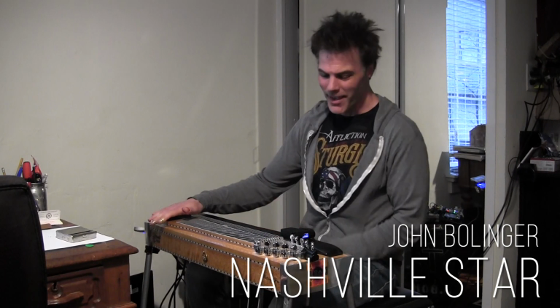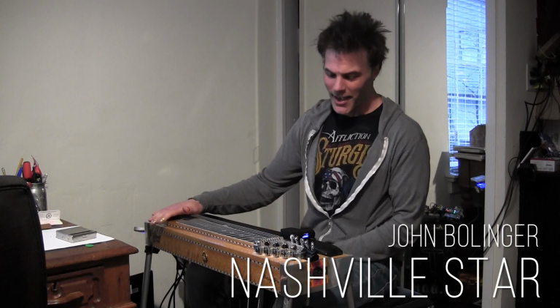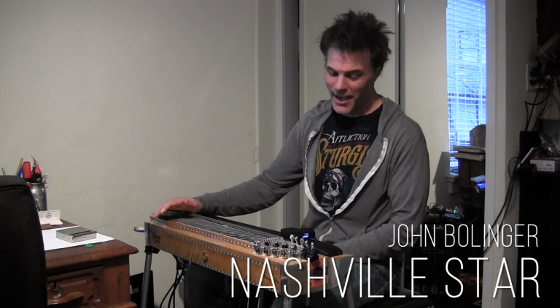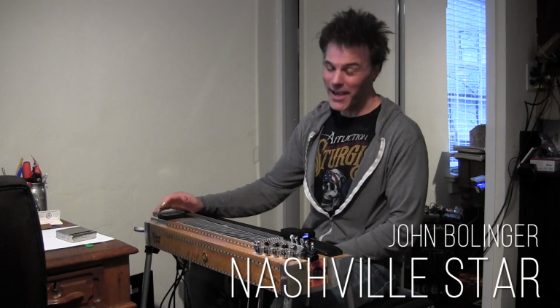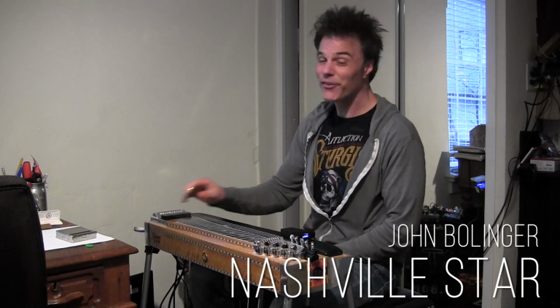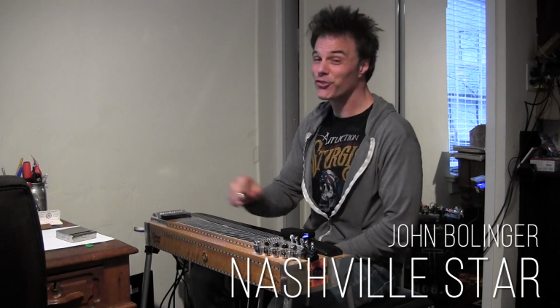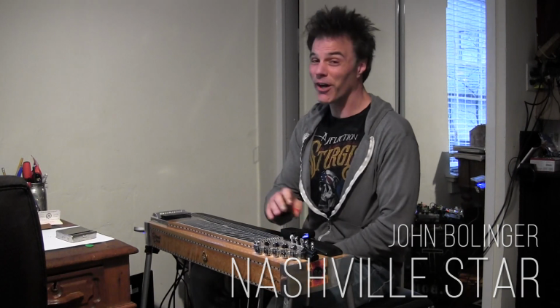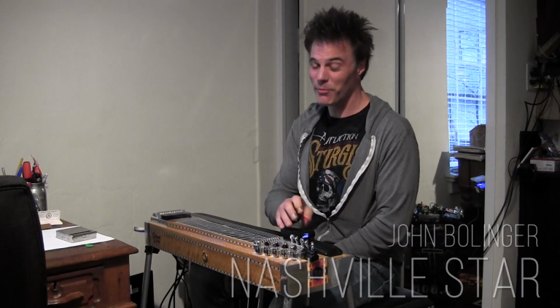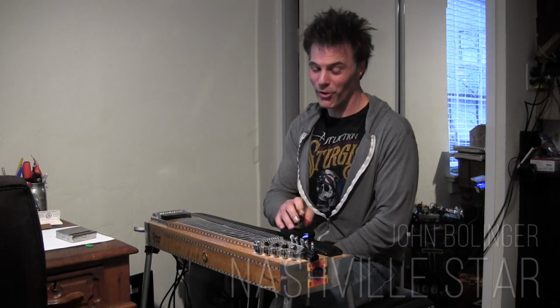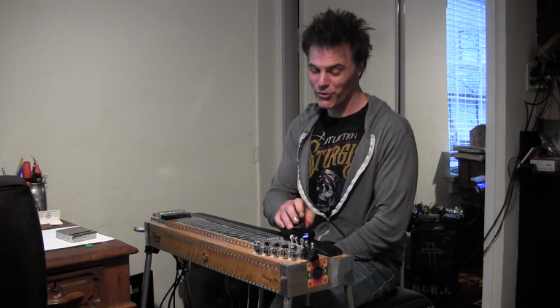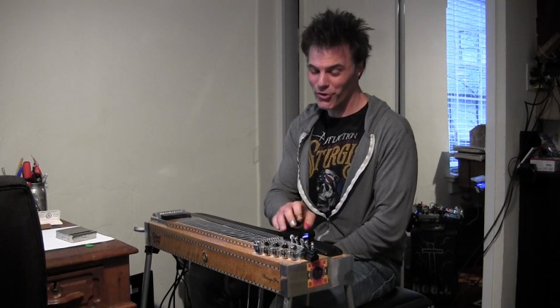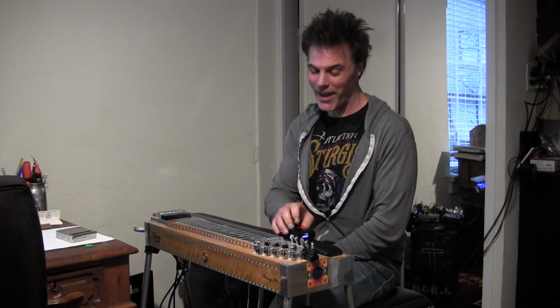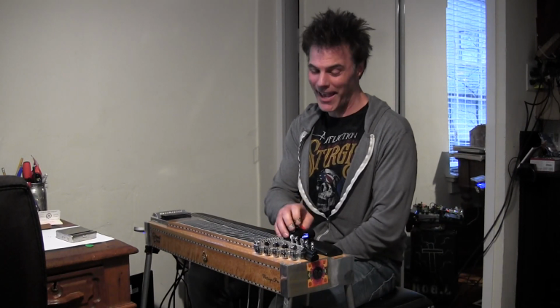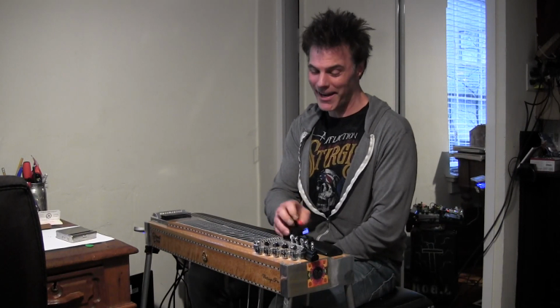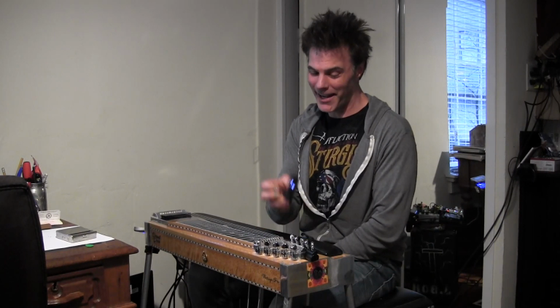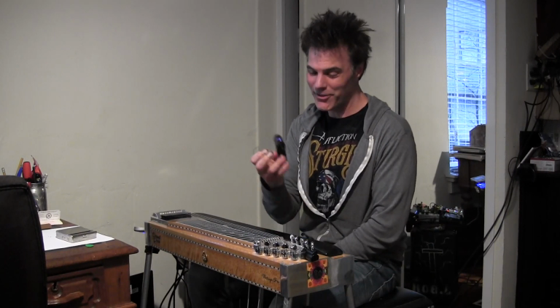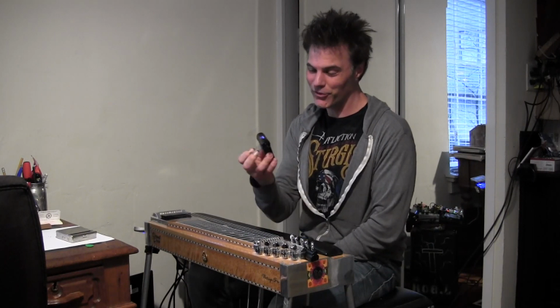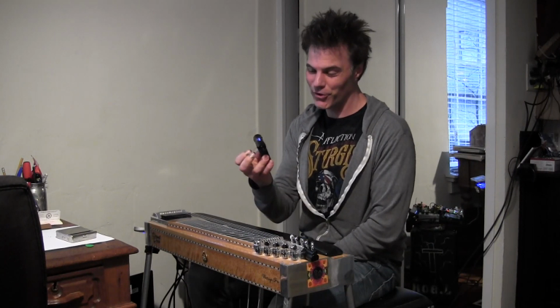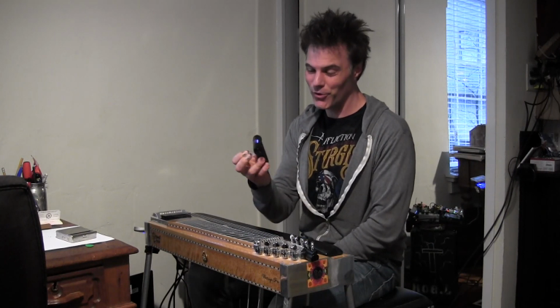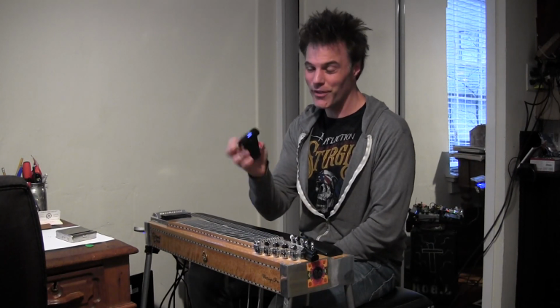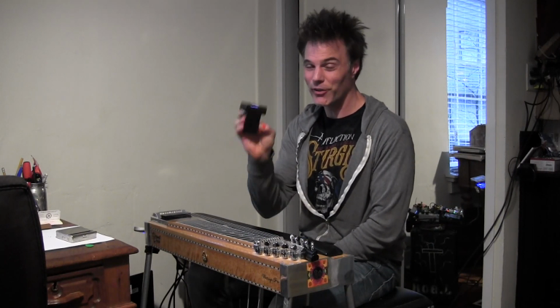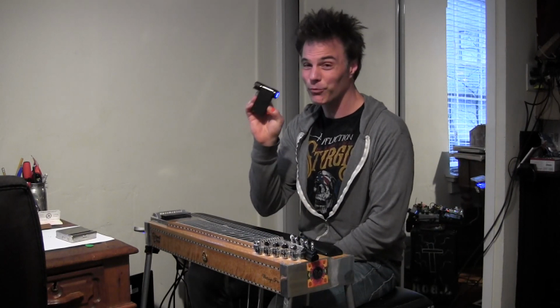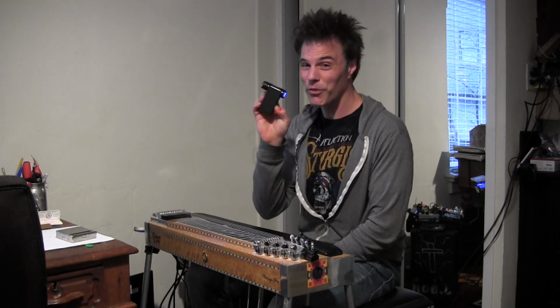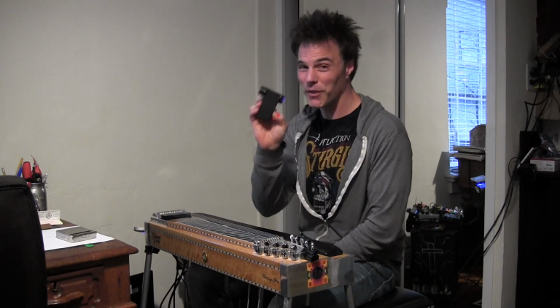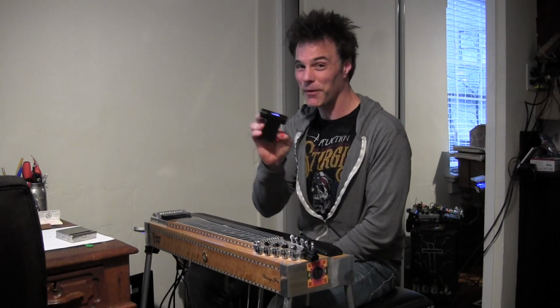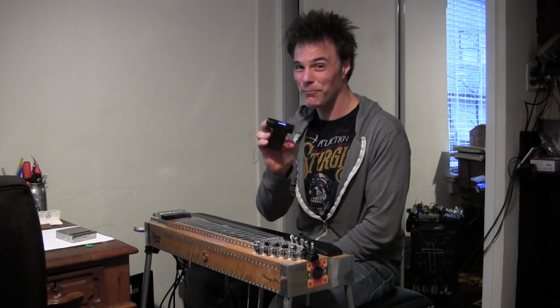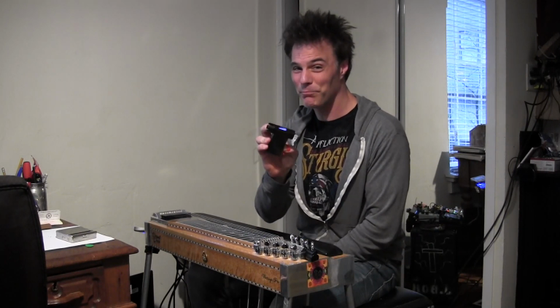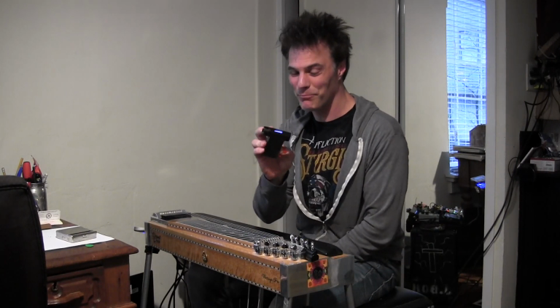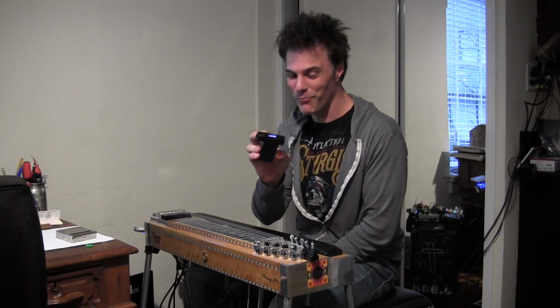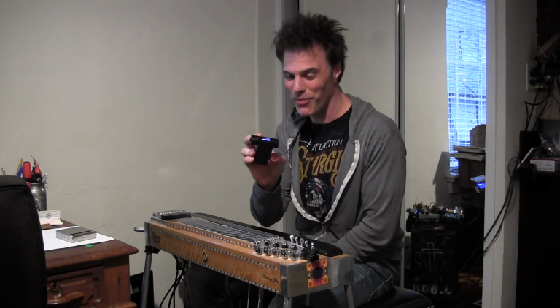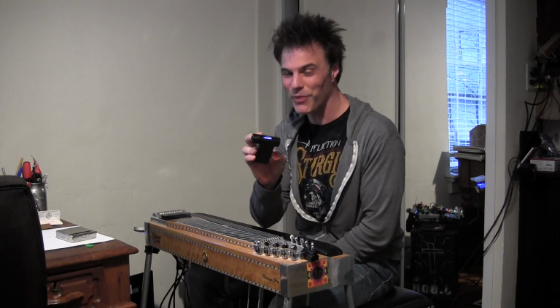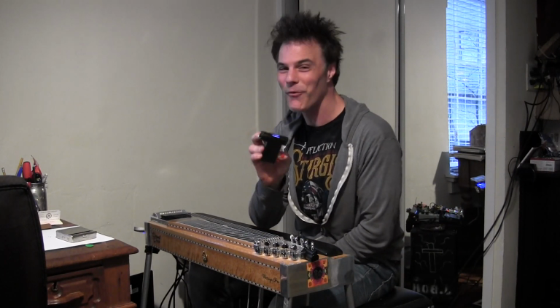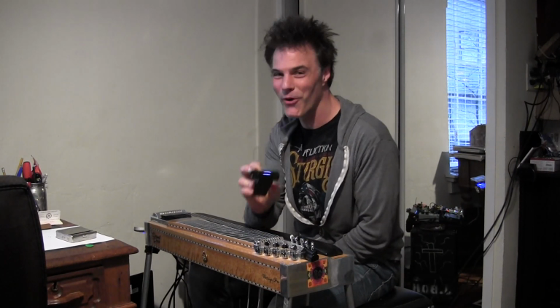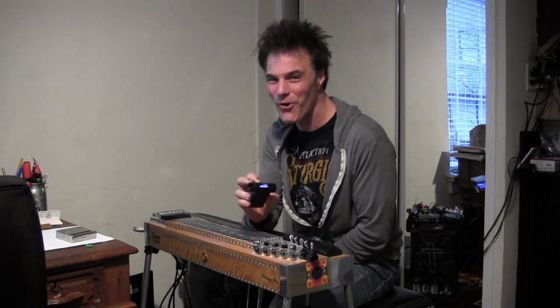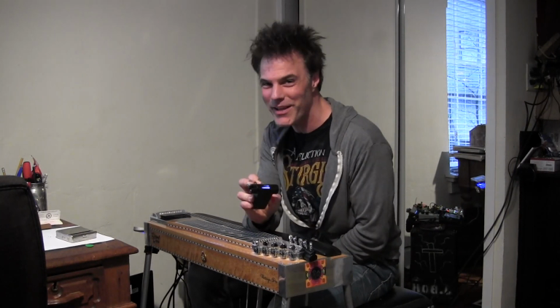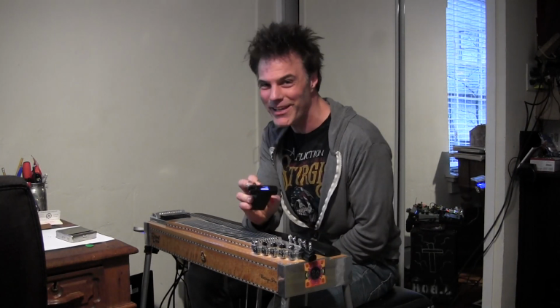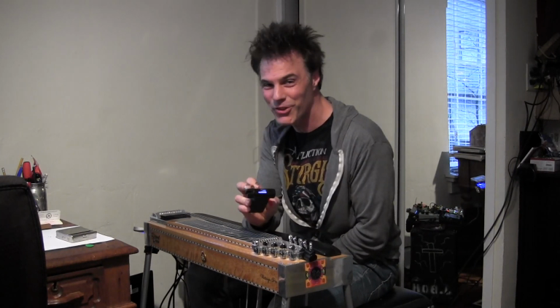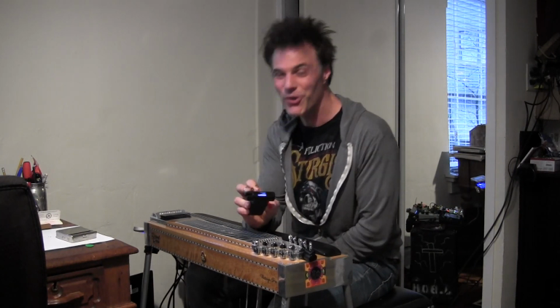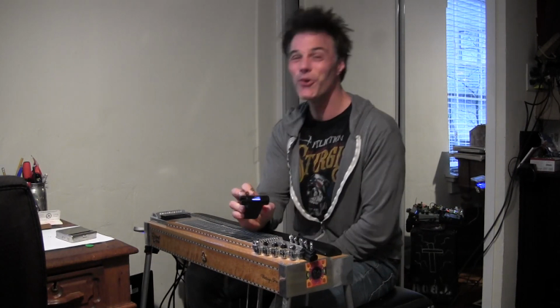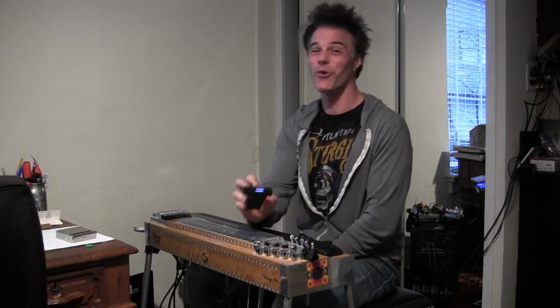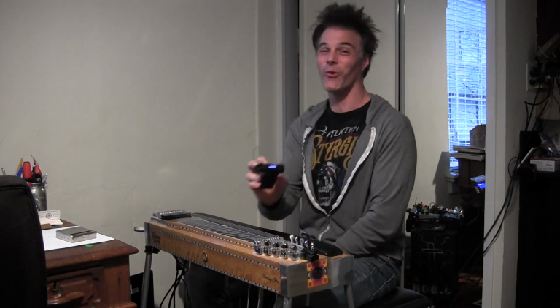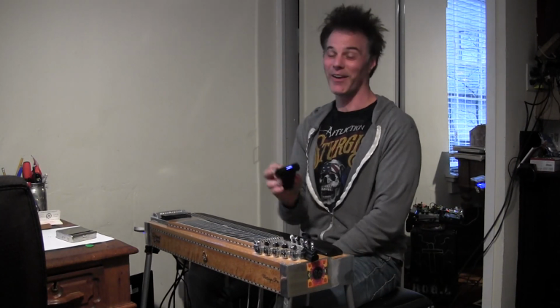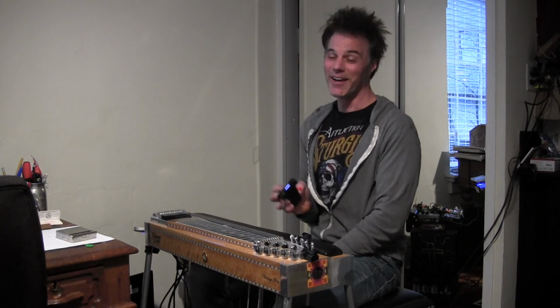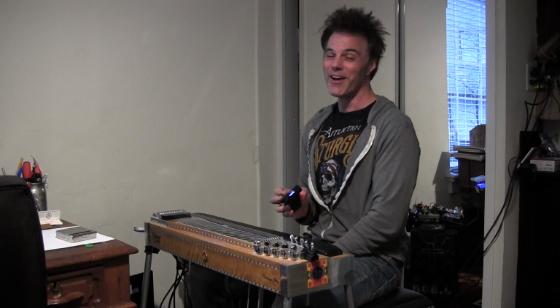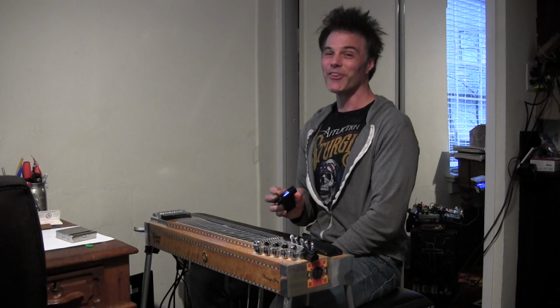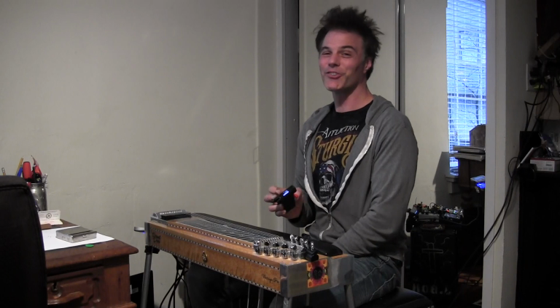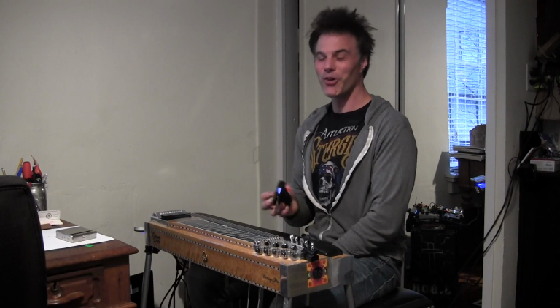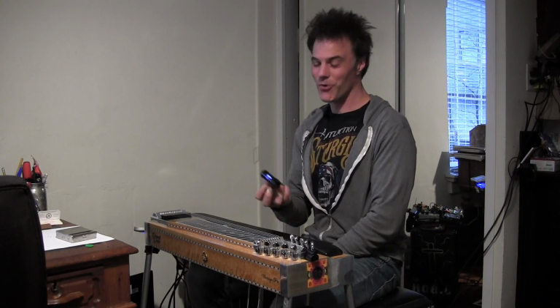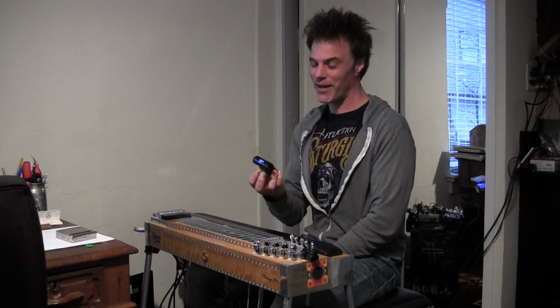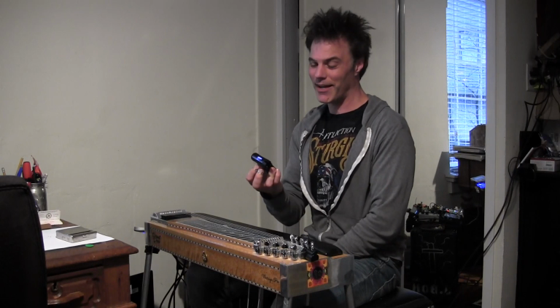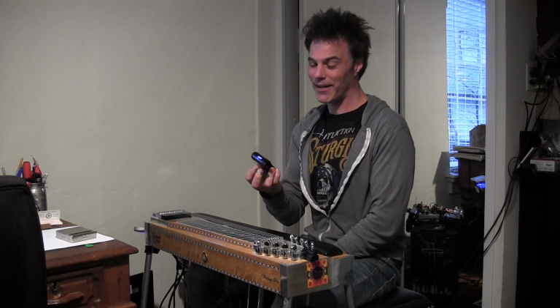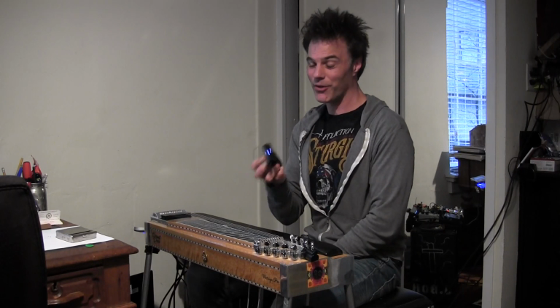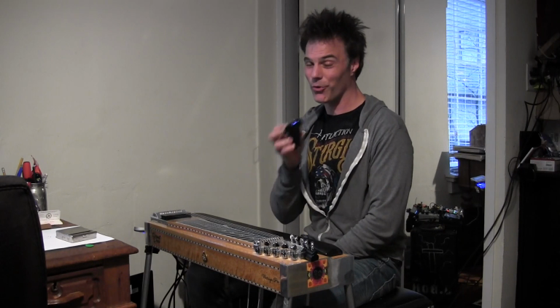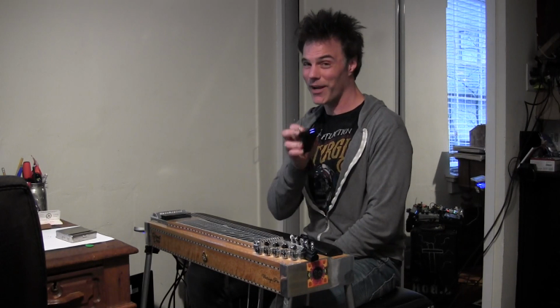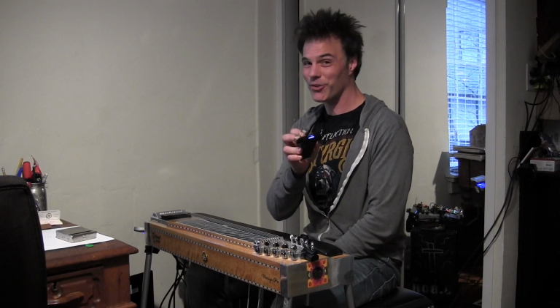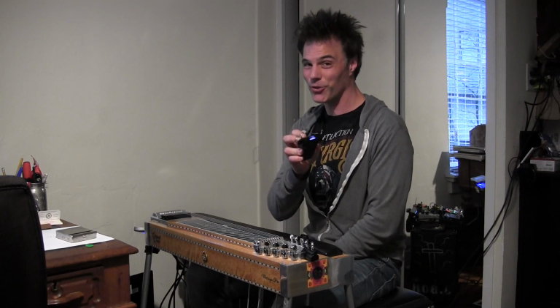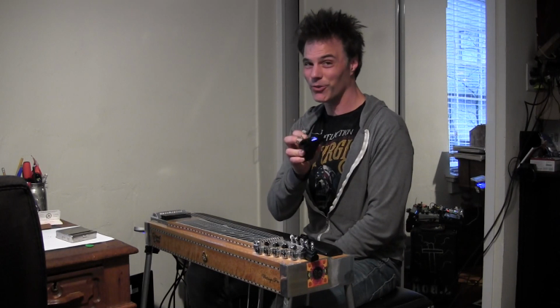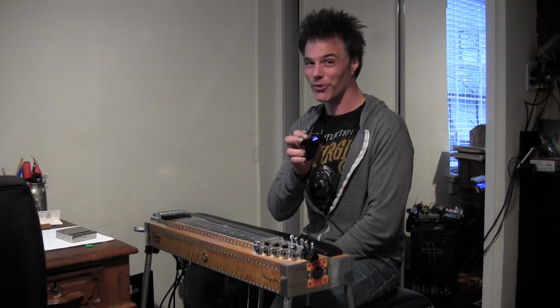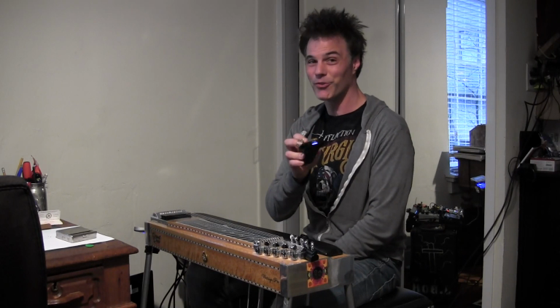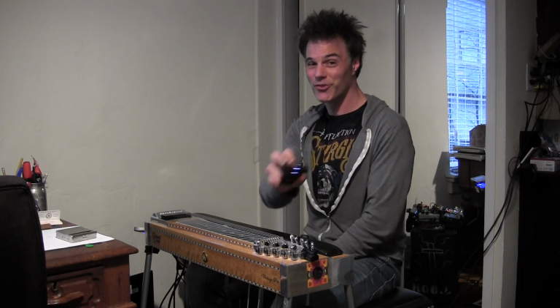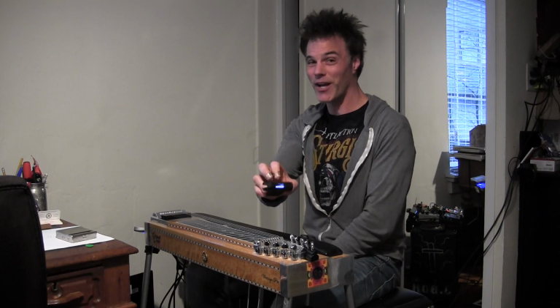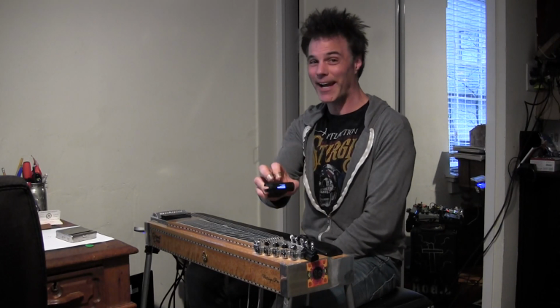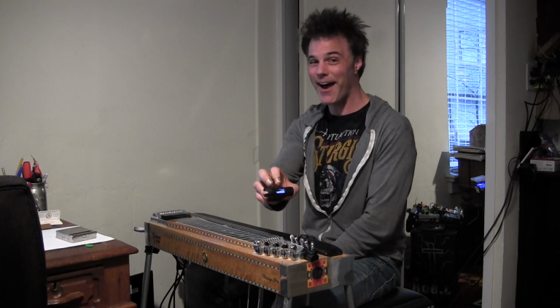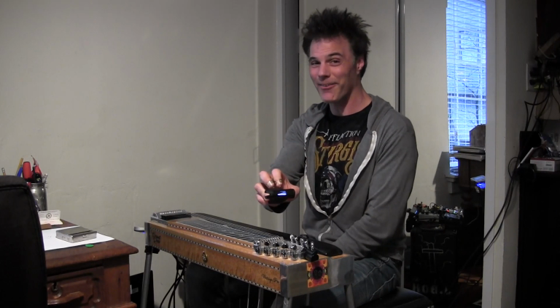Hey, this is John Bolger and I just tuned this with the Roadie 2. So a great tool — check it out.